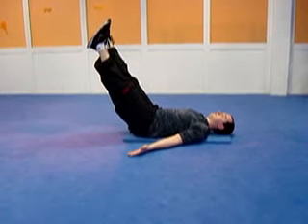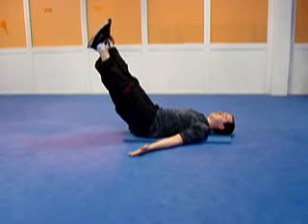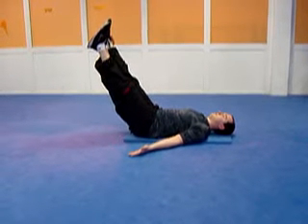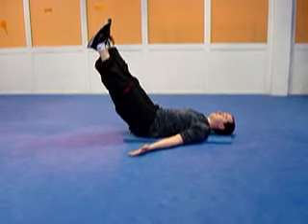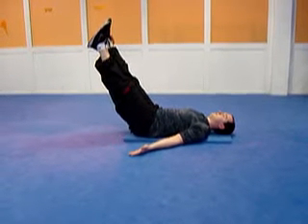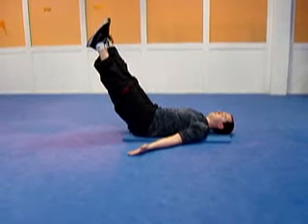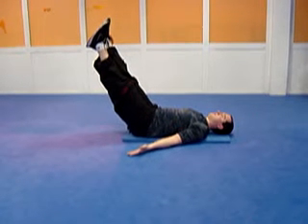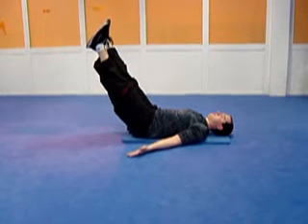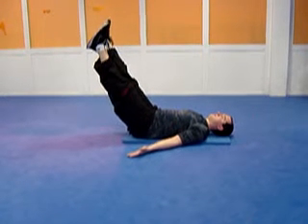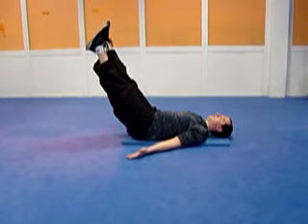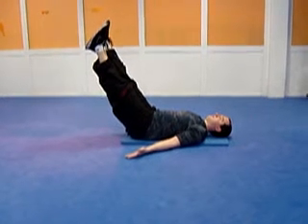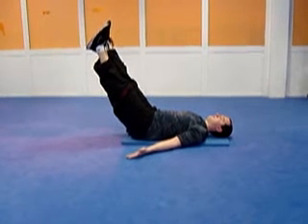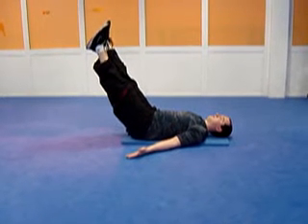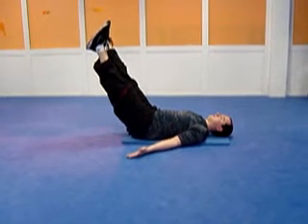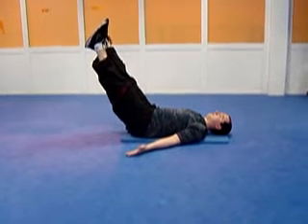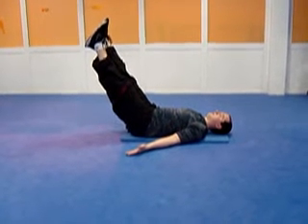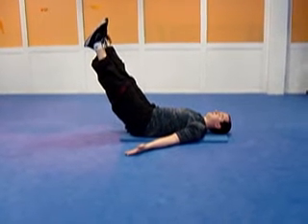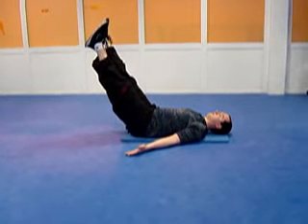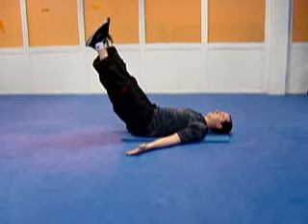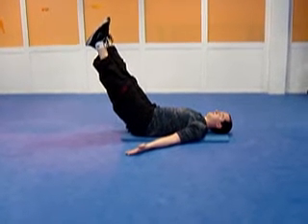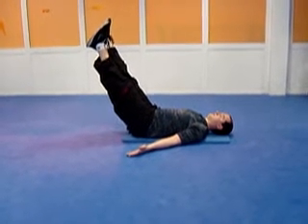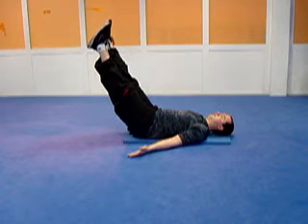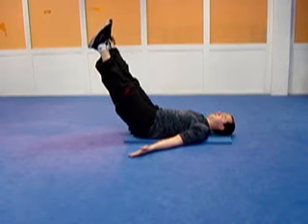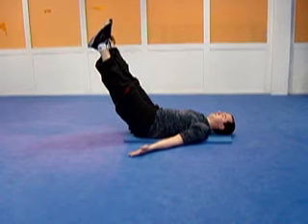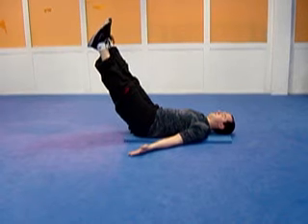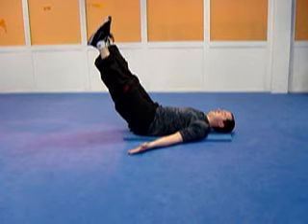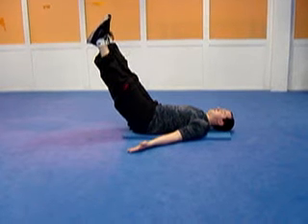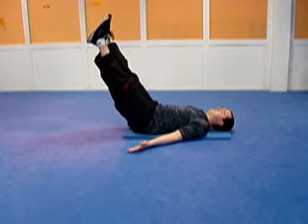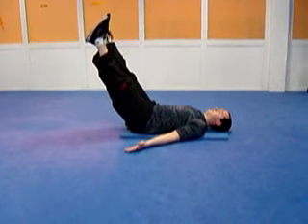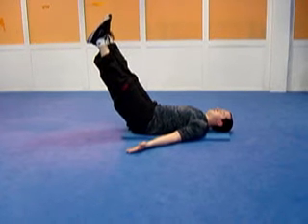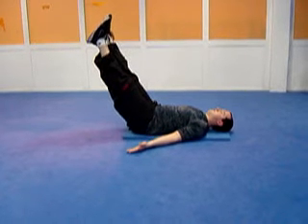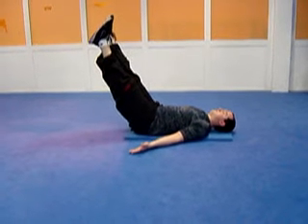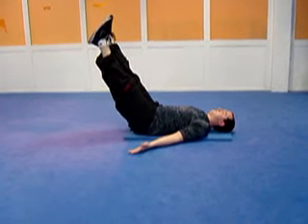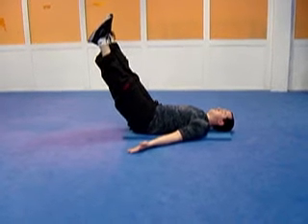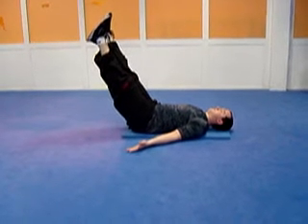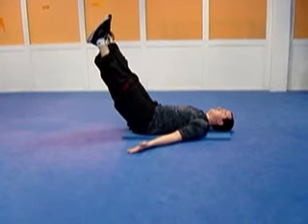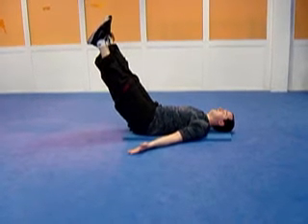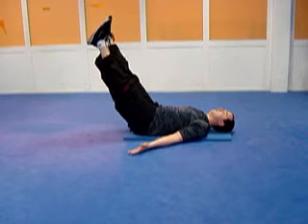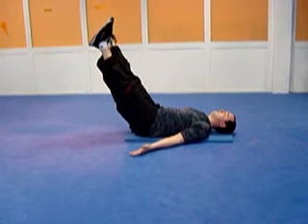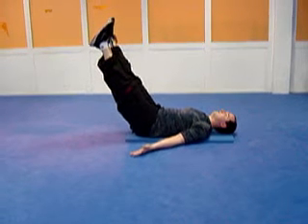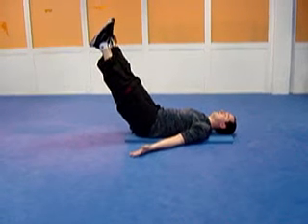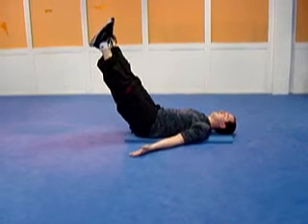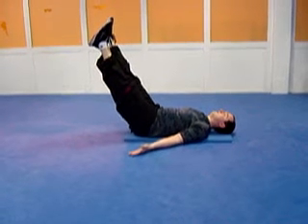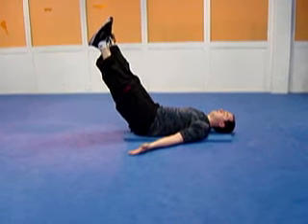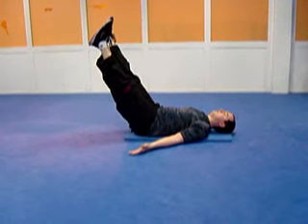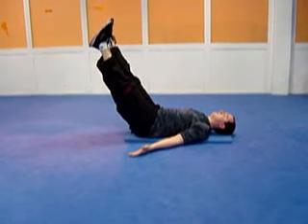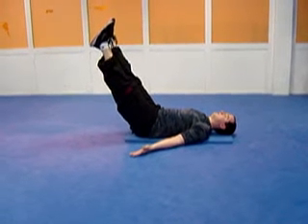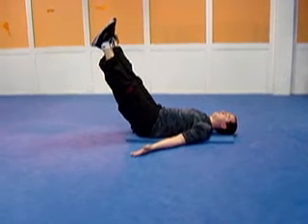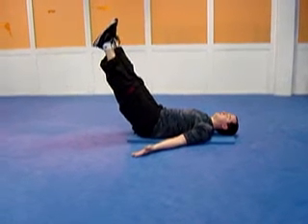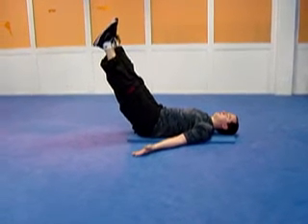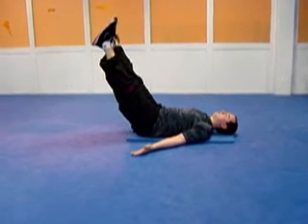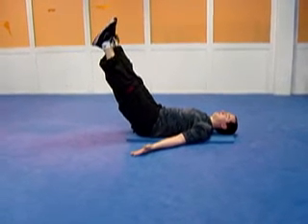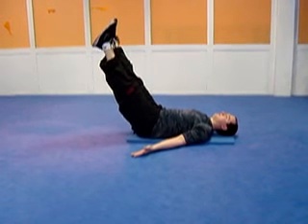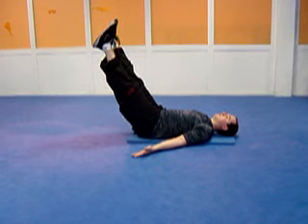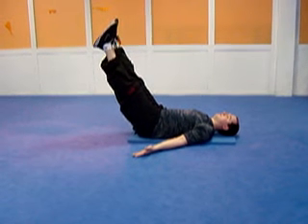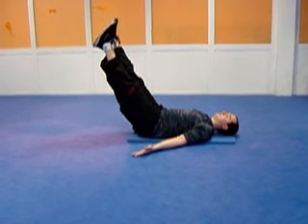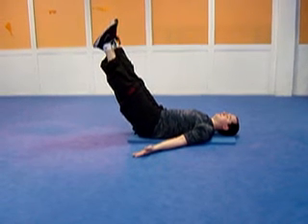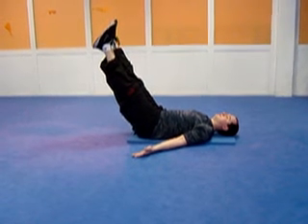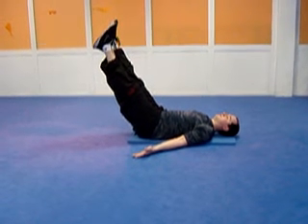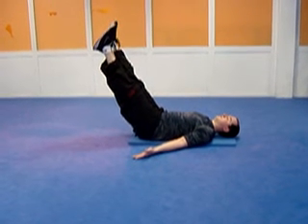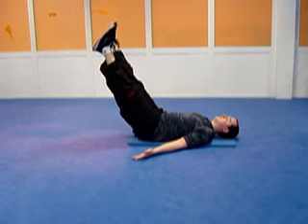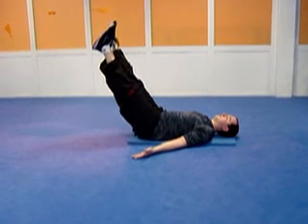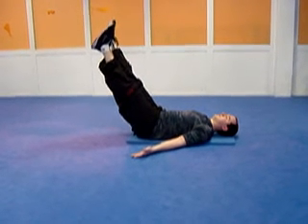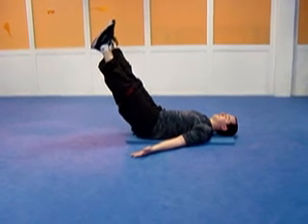It's just a postural exercise working the strength of the lower abdominal region. This is a lower ab hold.